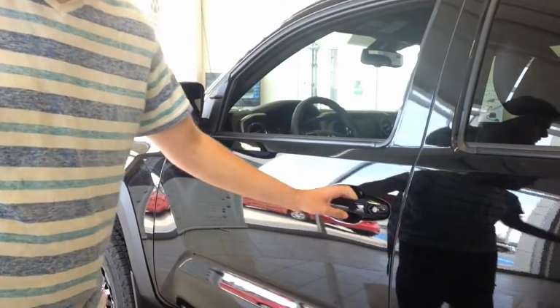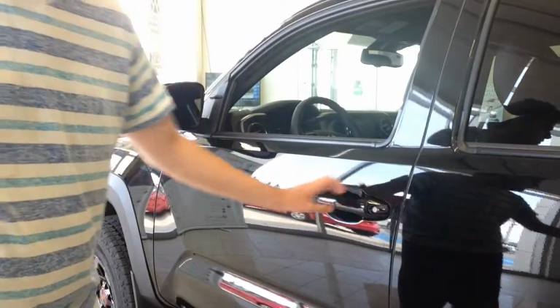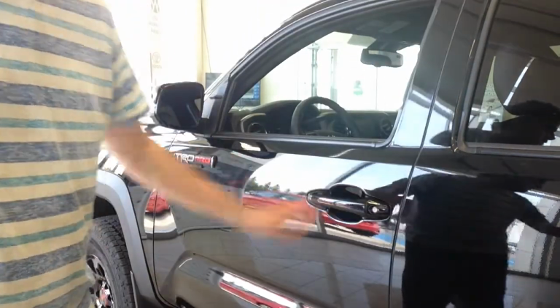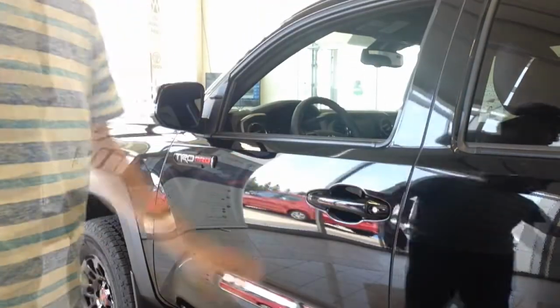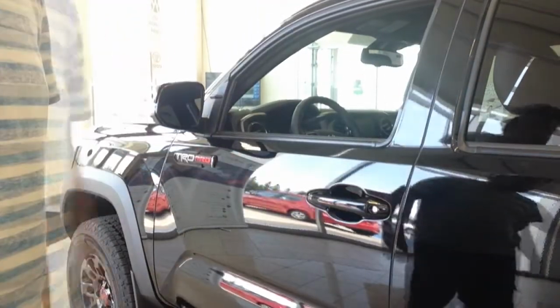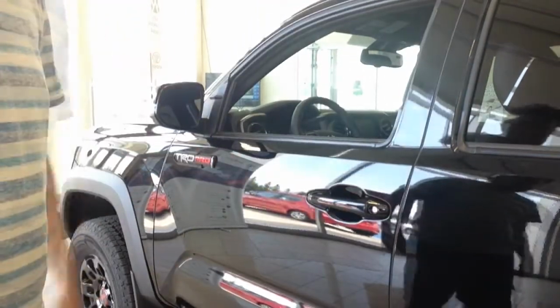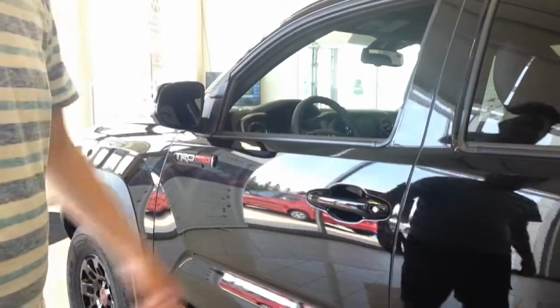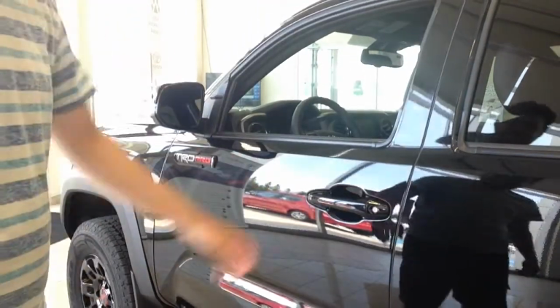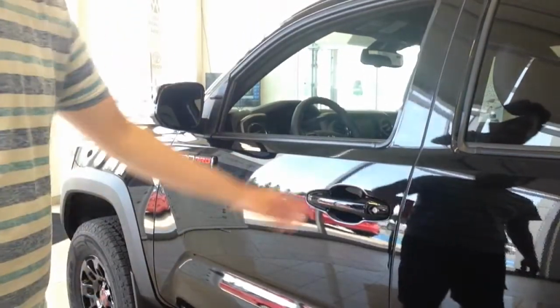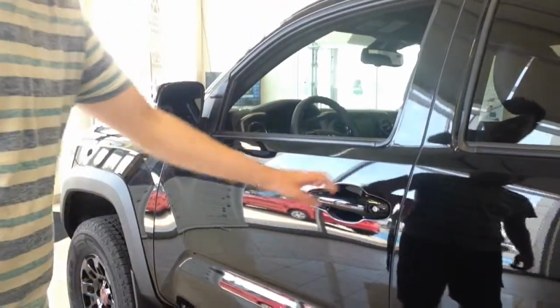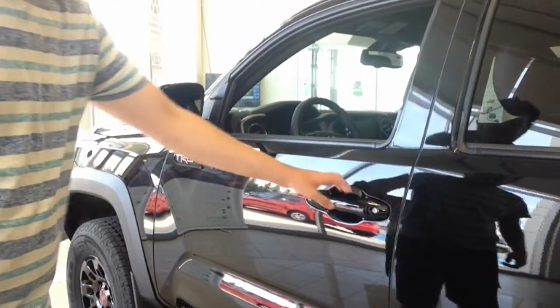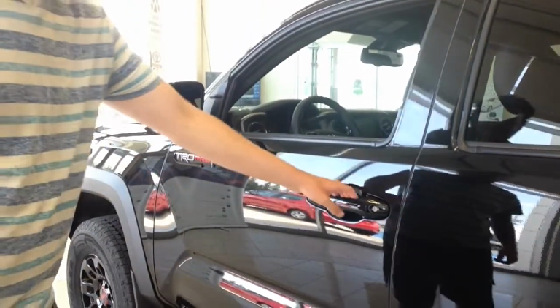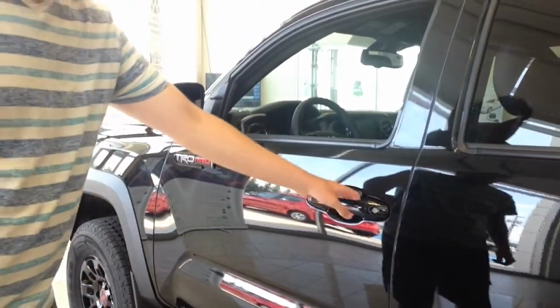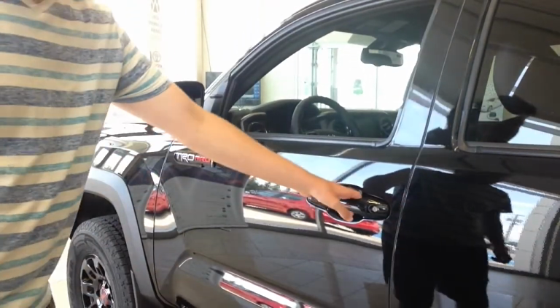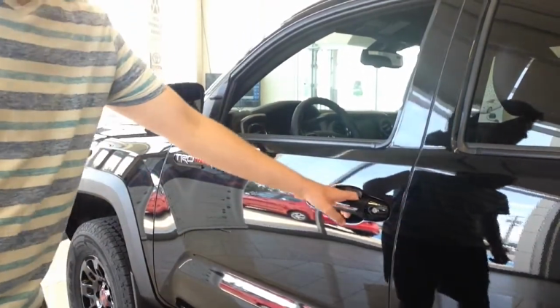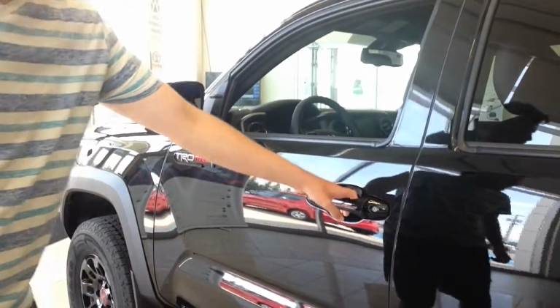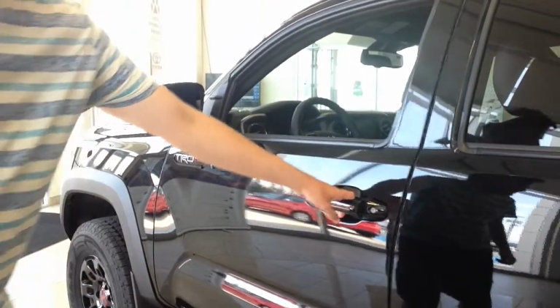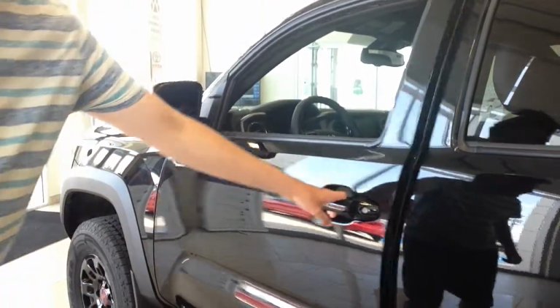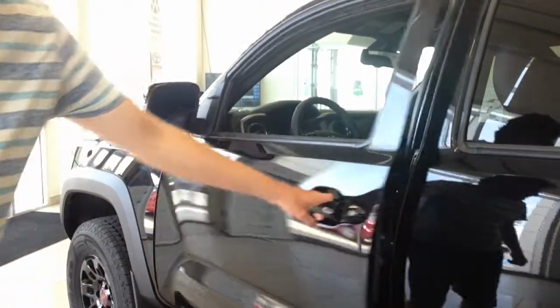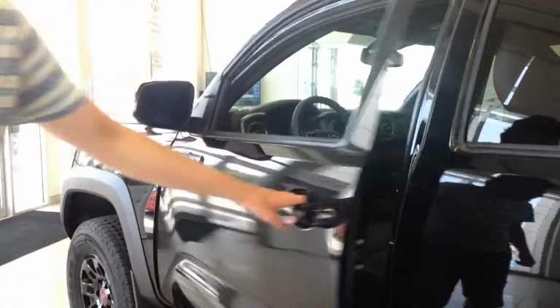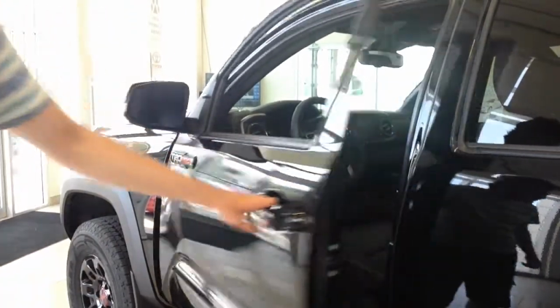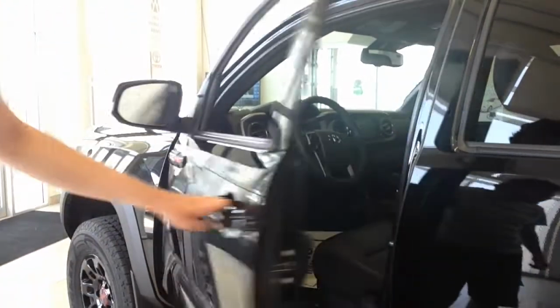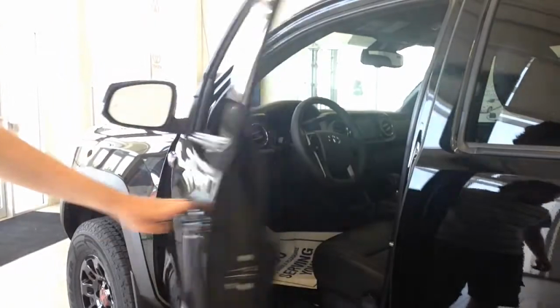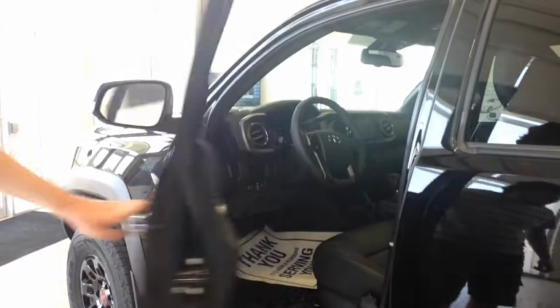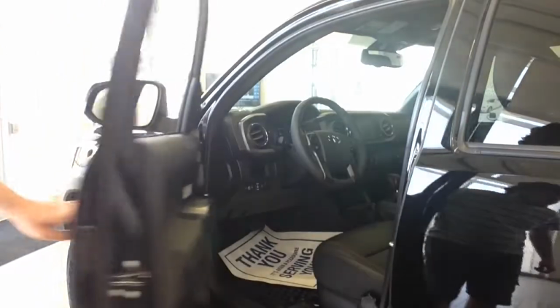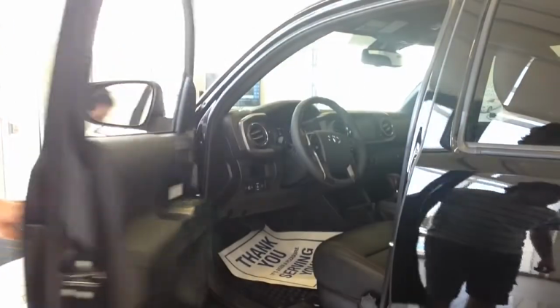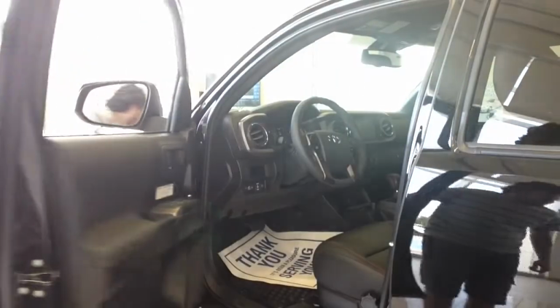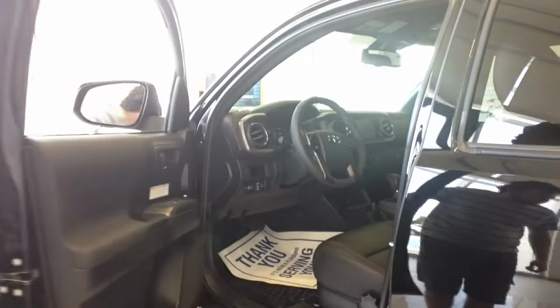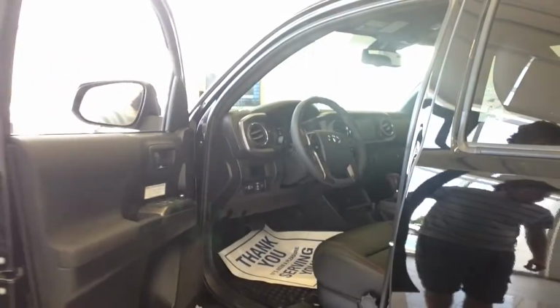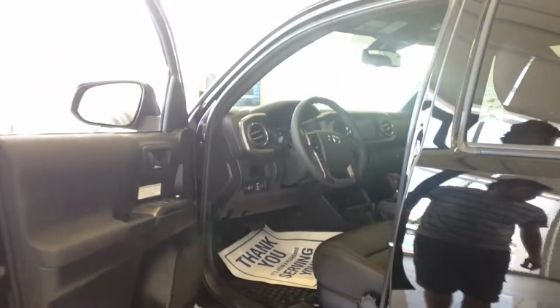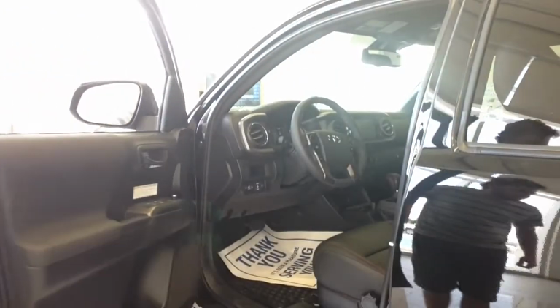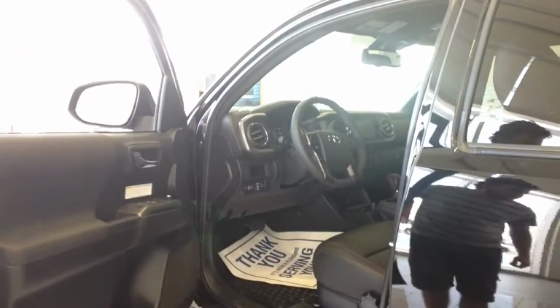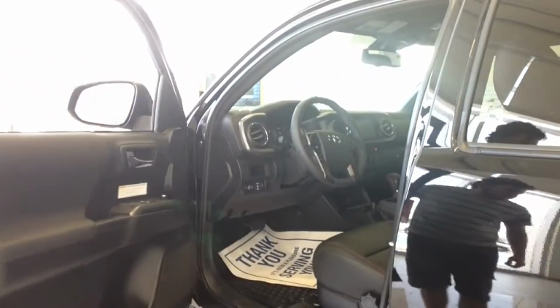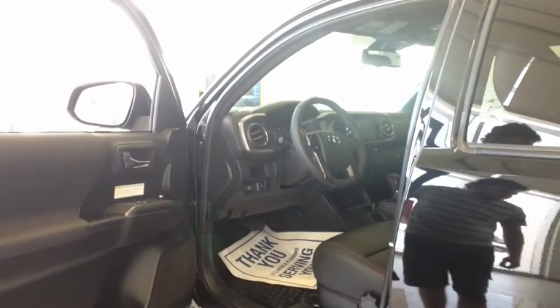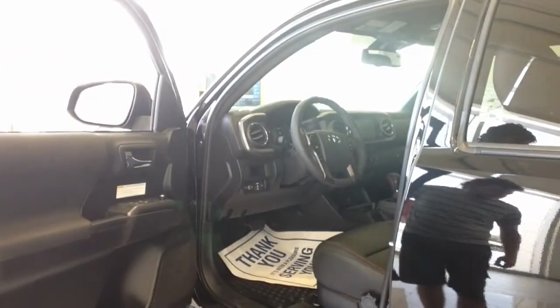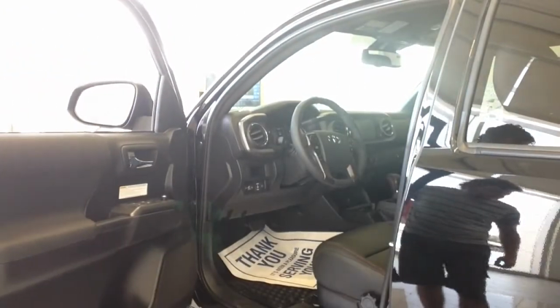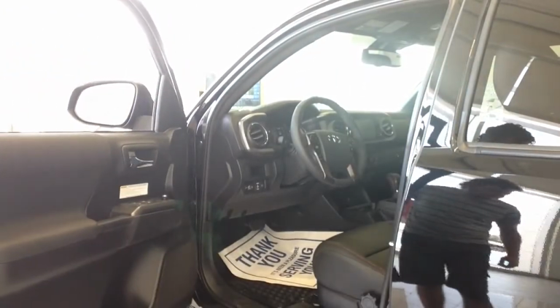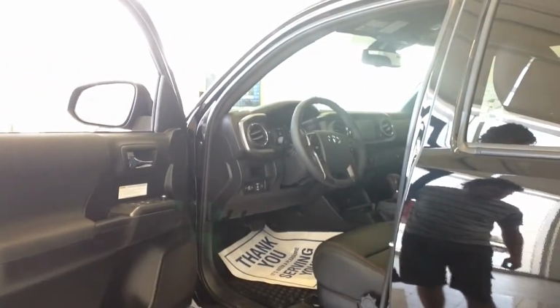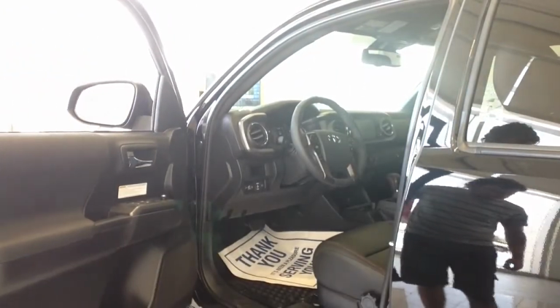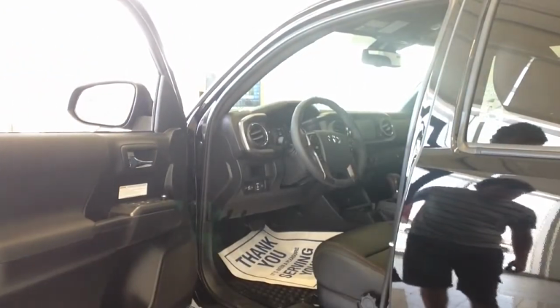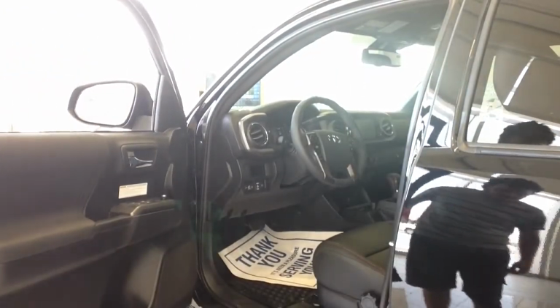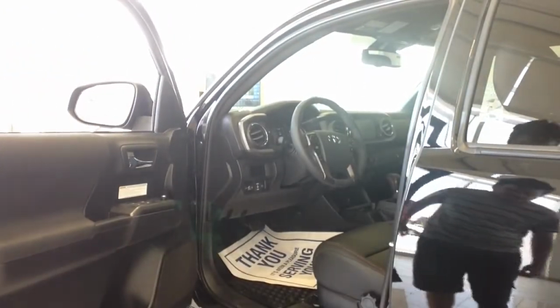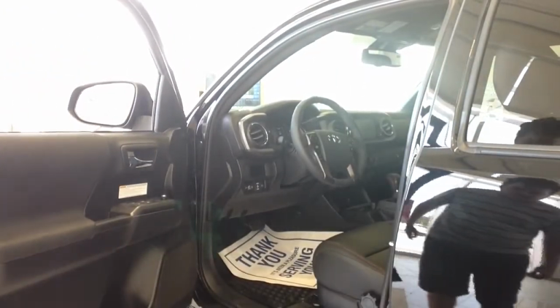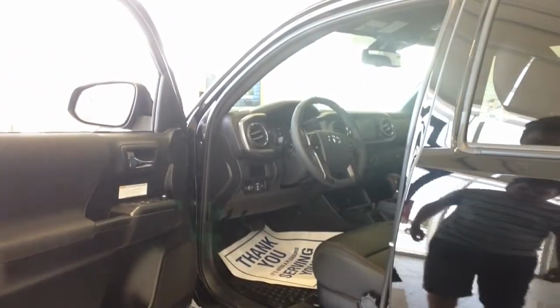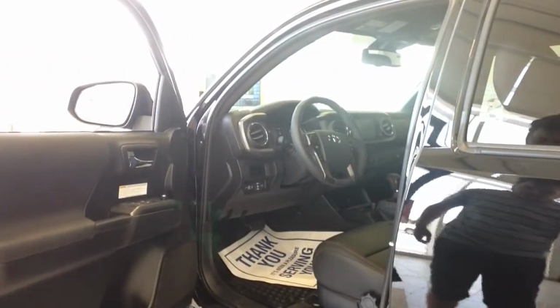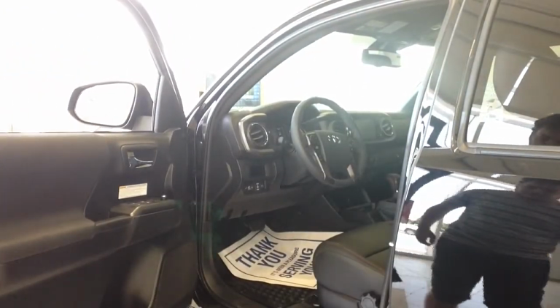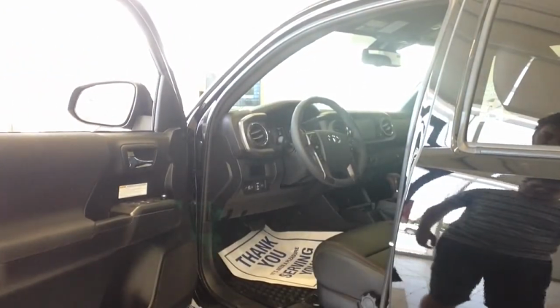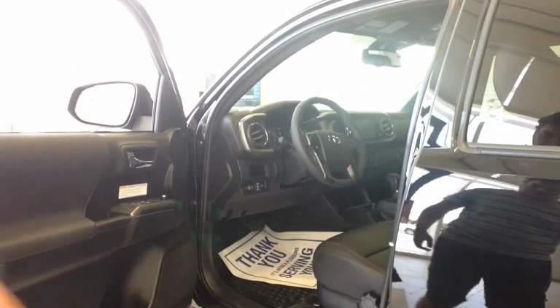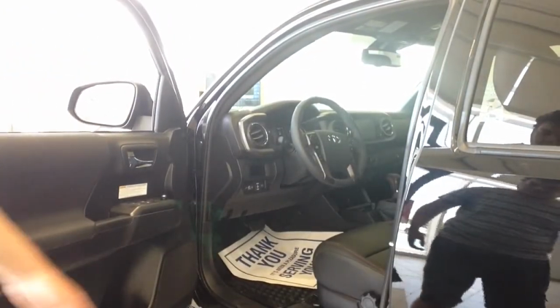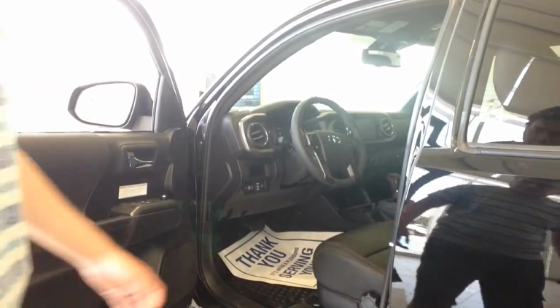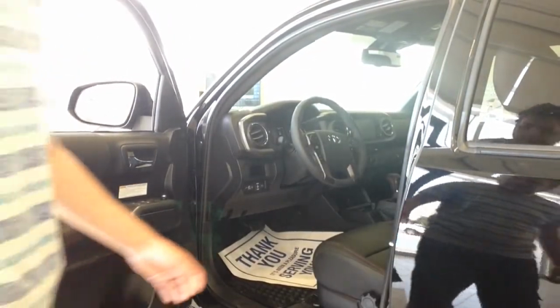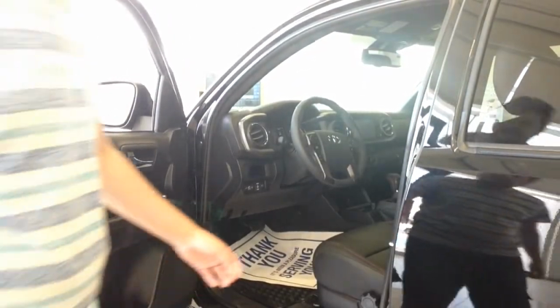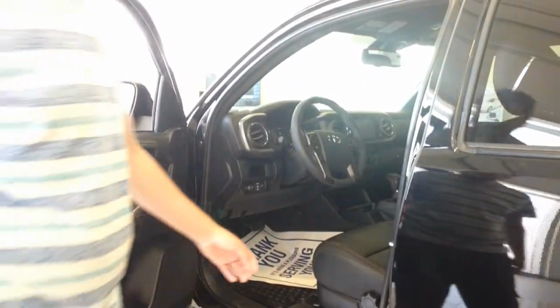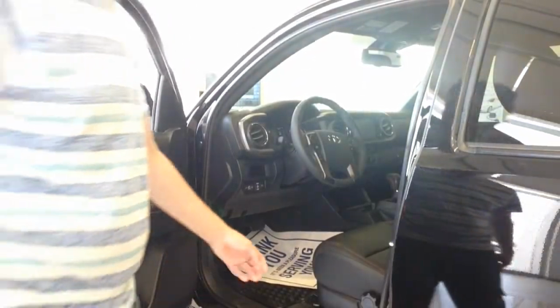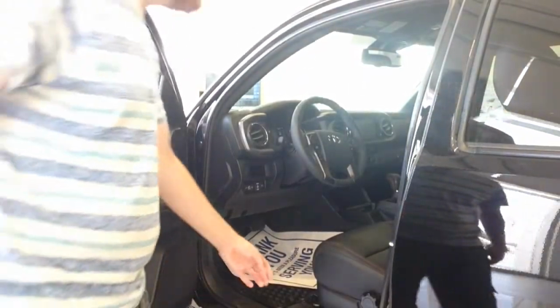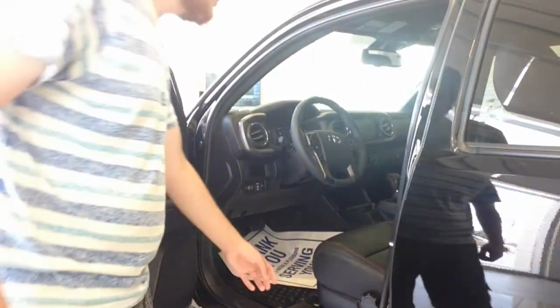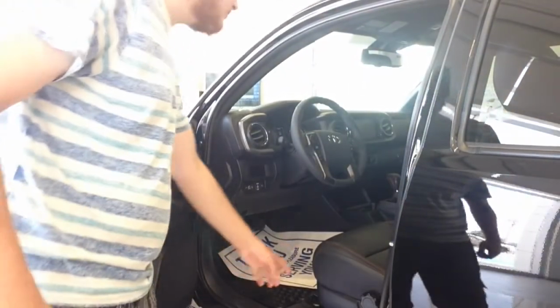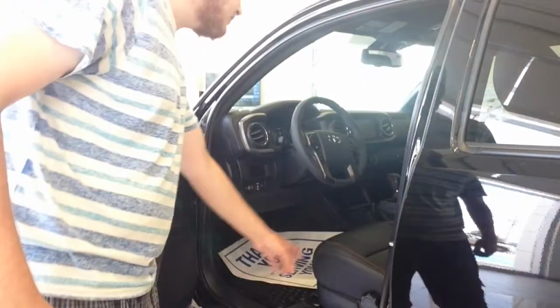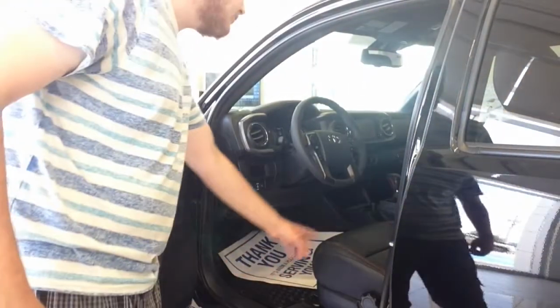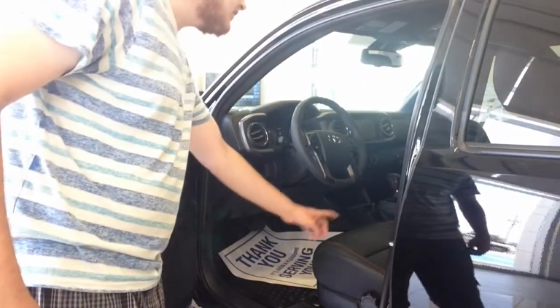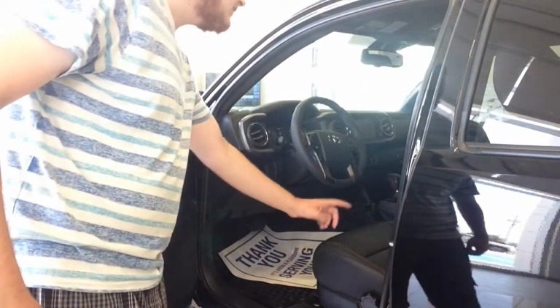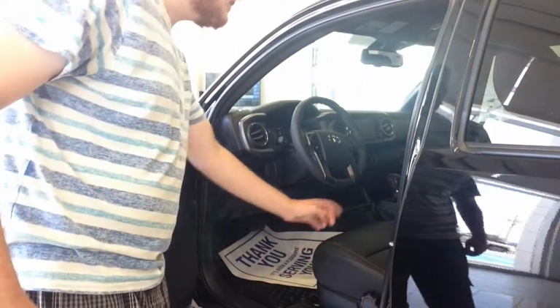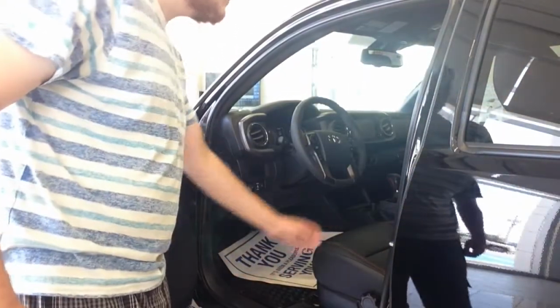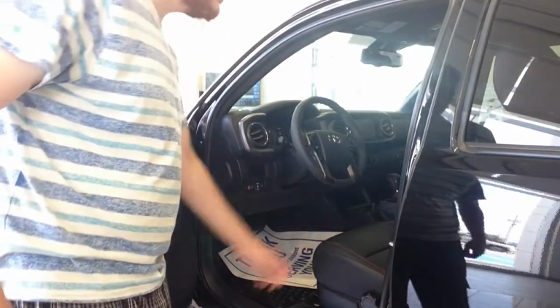The exterior color on the TRD Pro is midnight black metallic, featuring a black interior with red stitching.